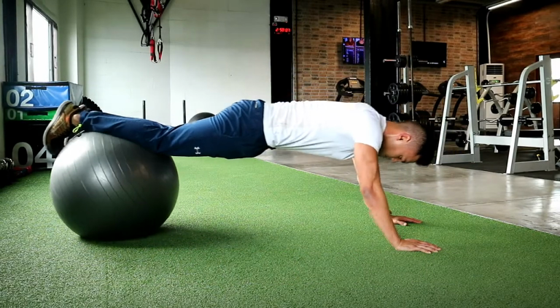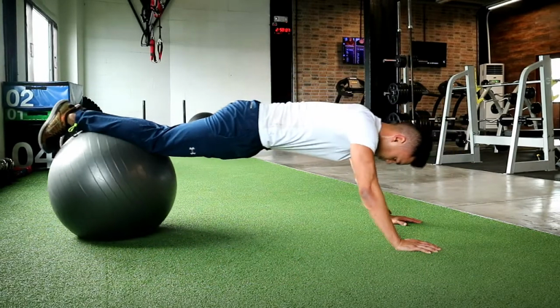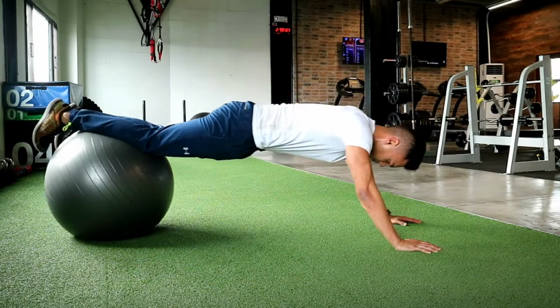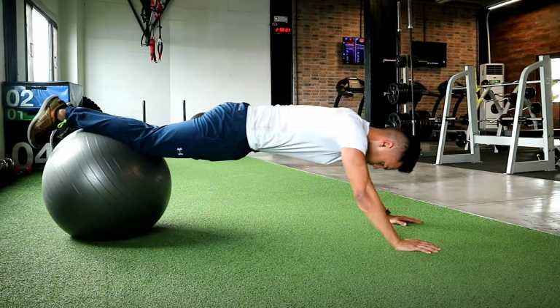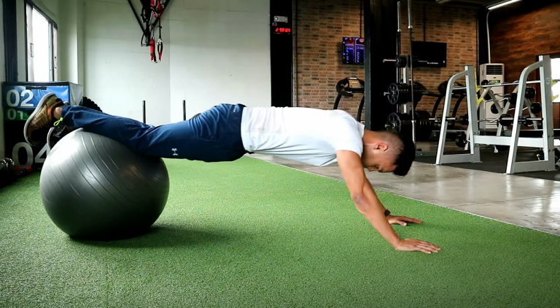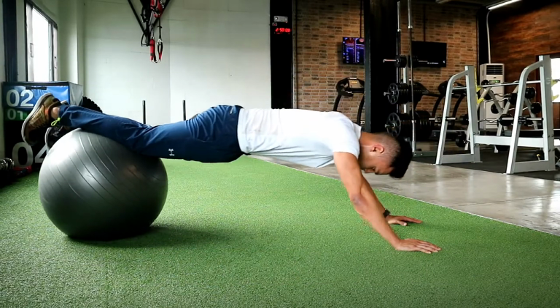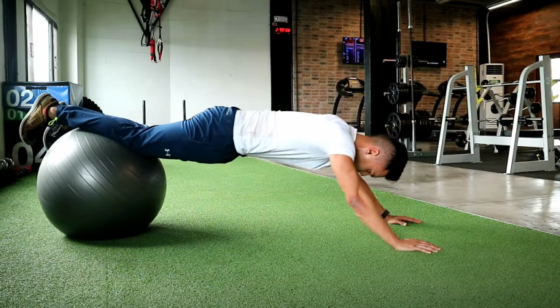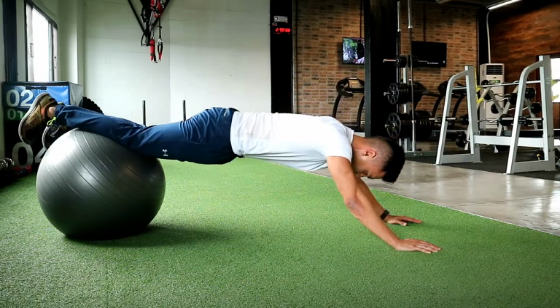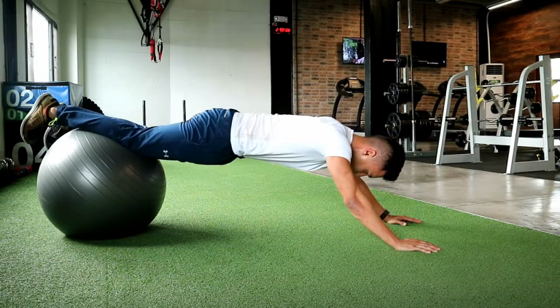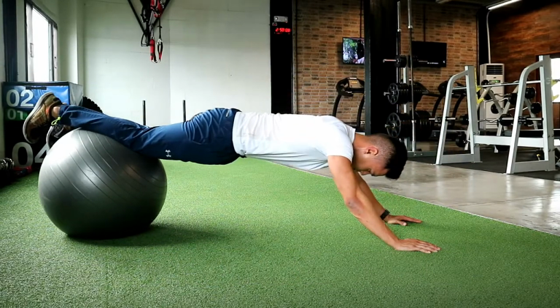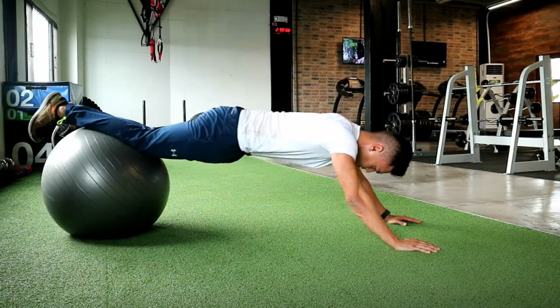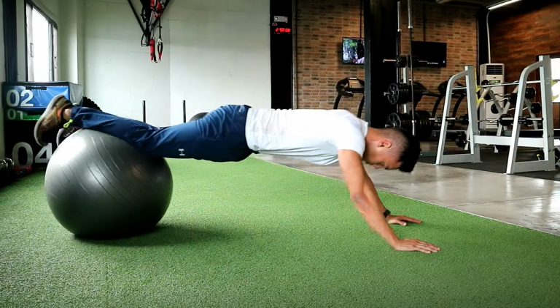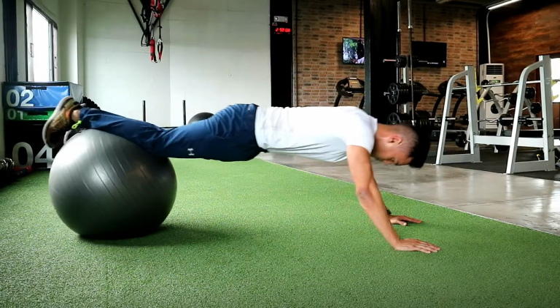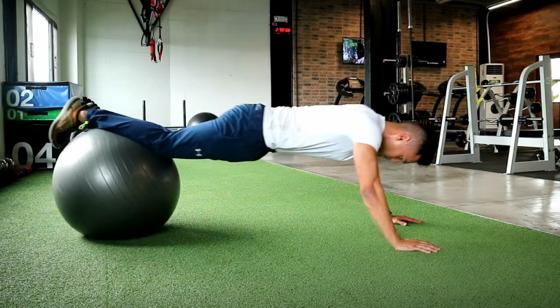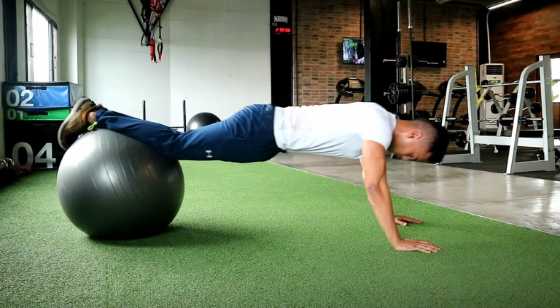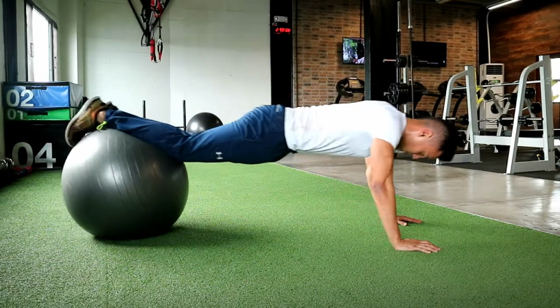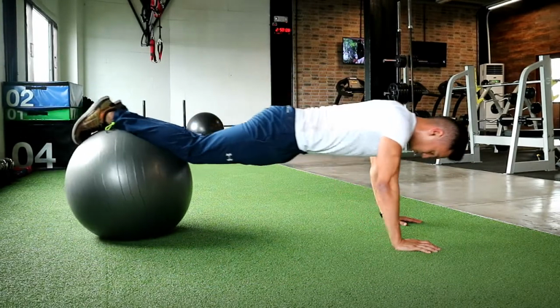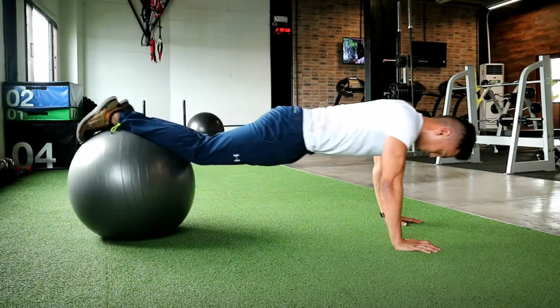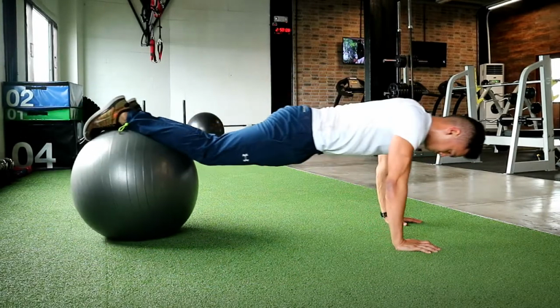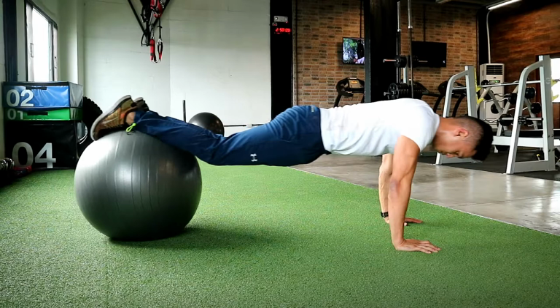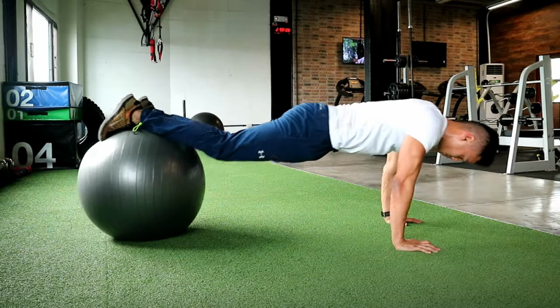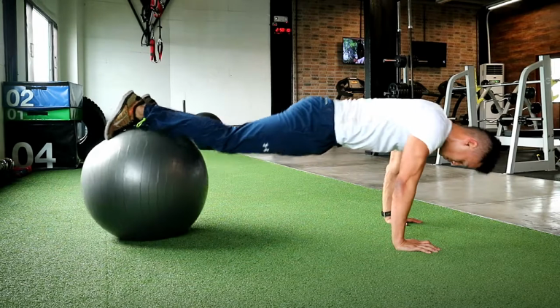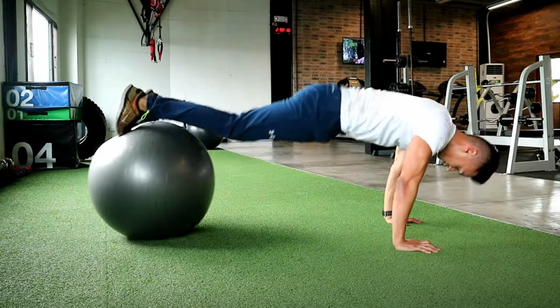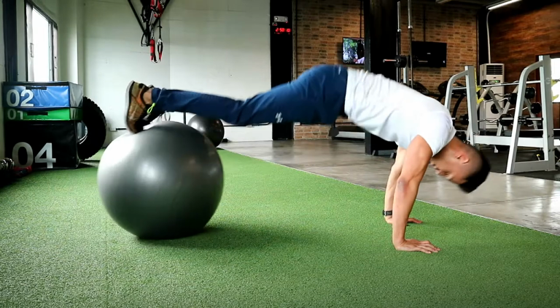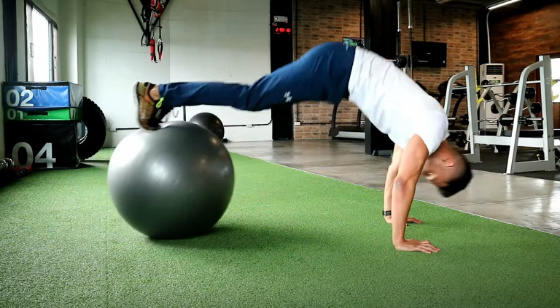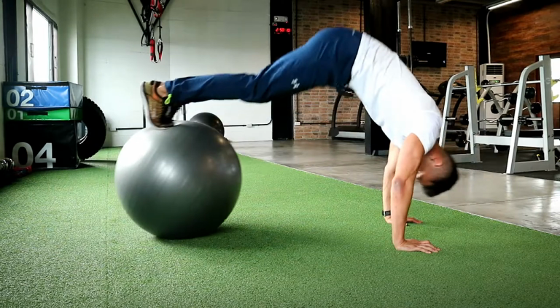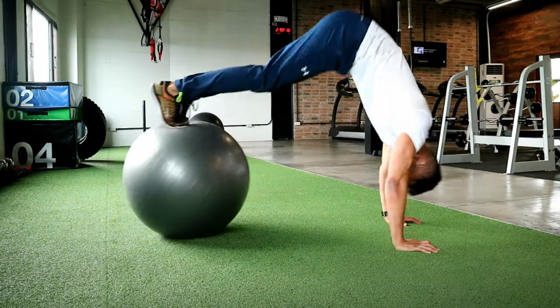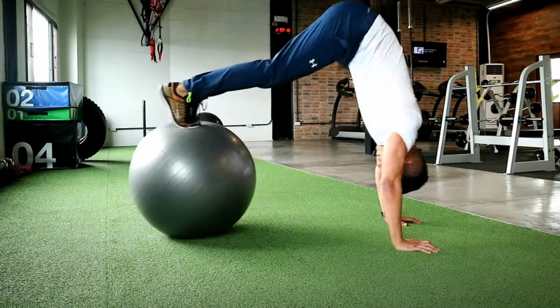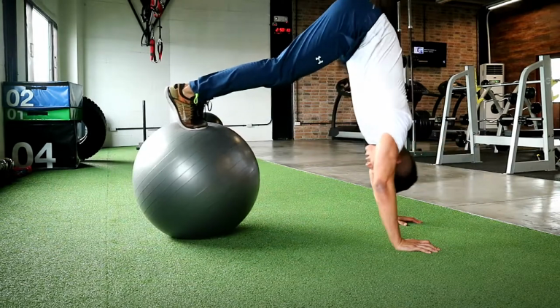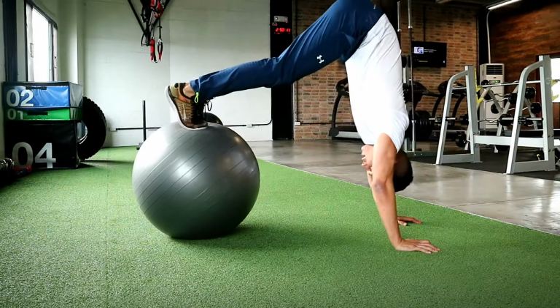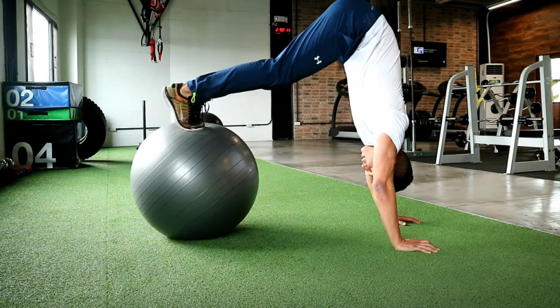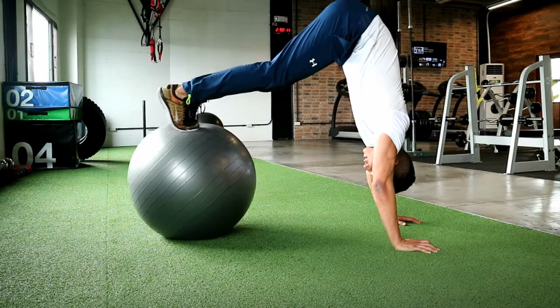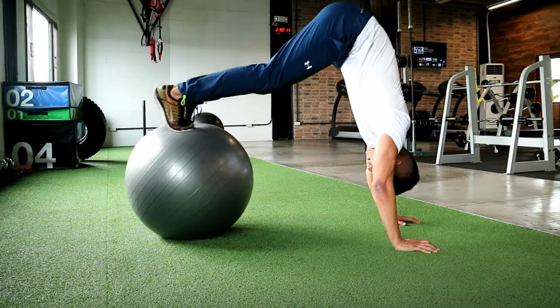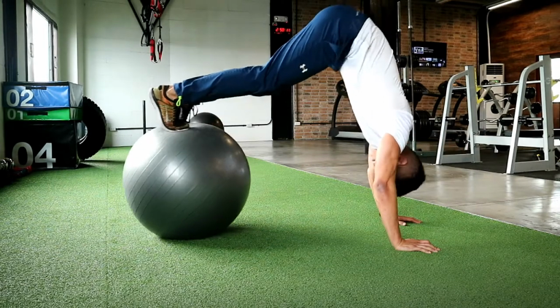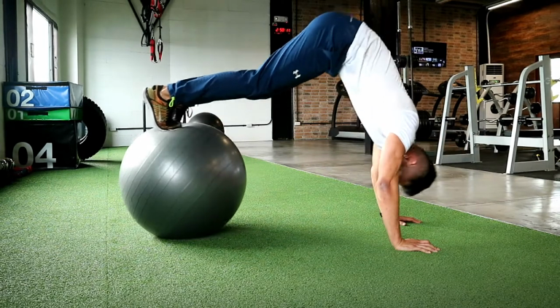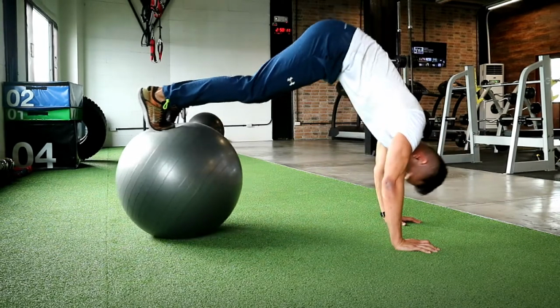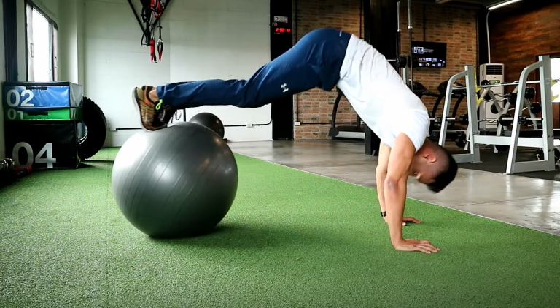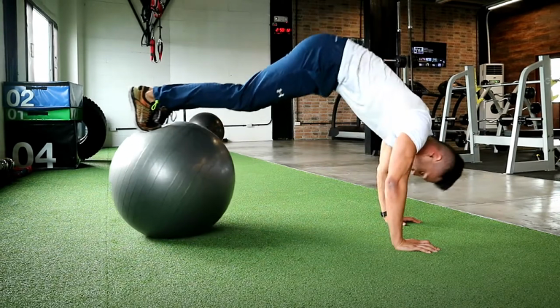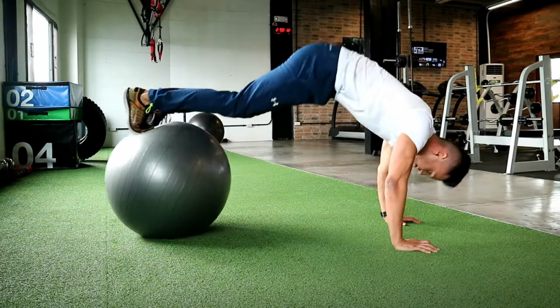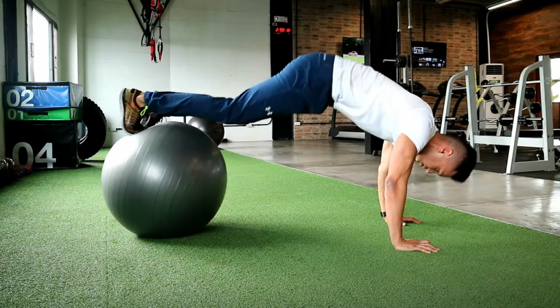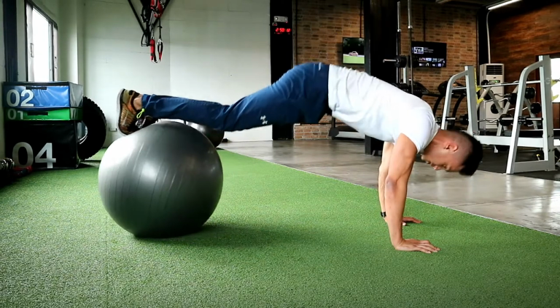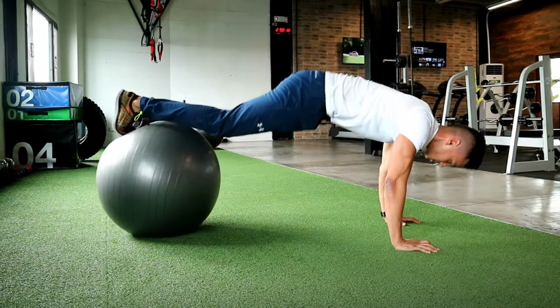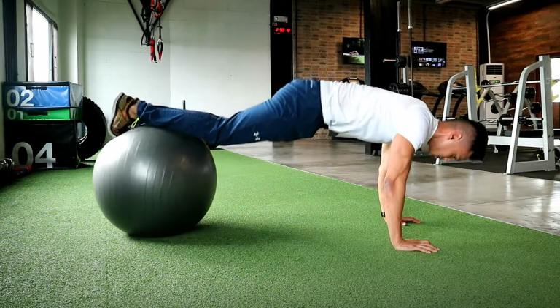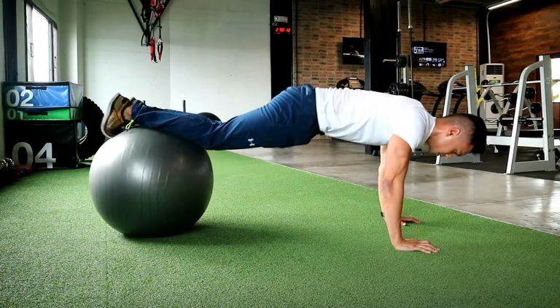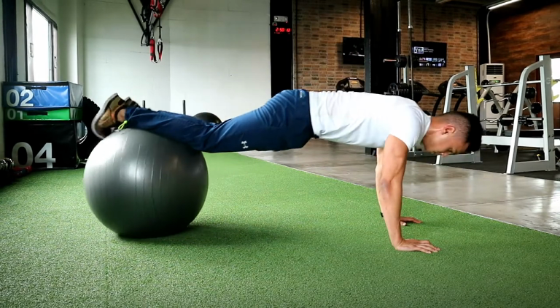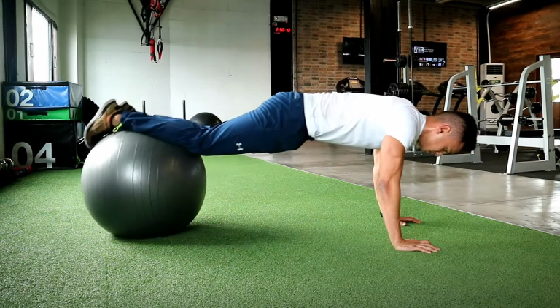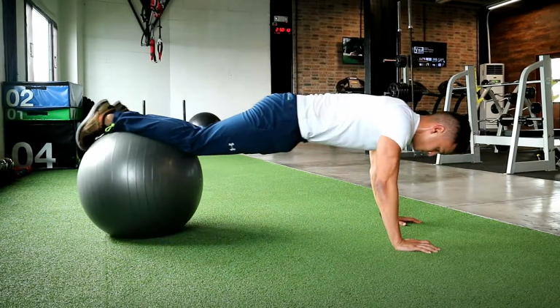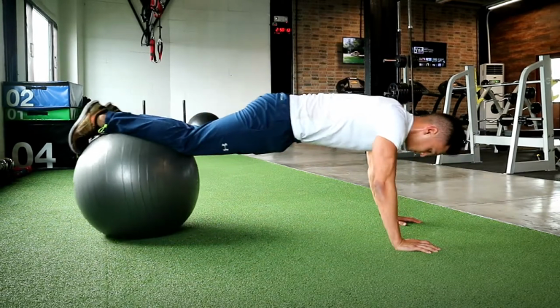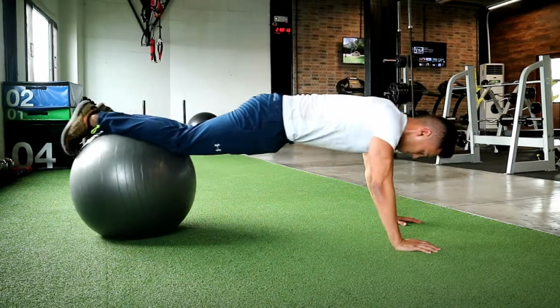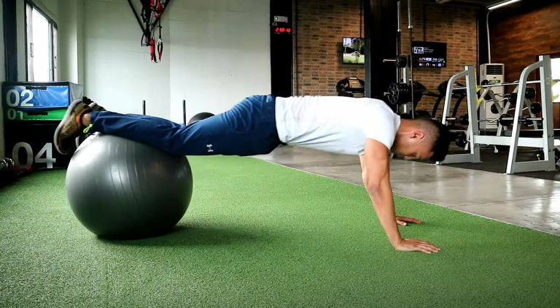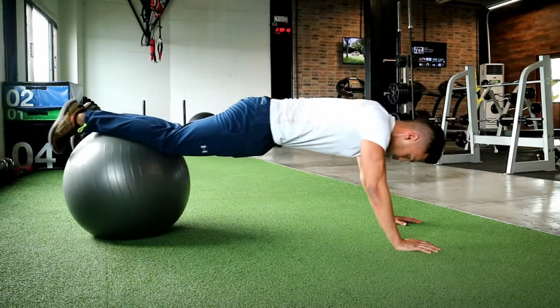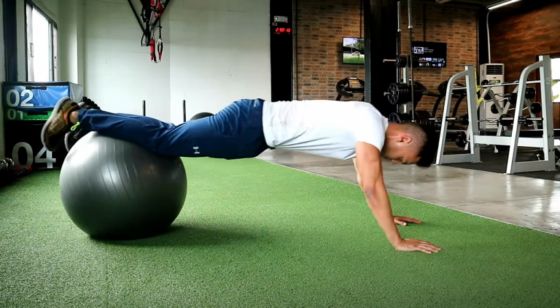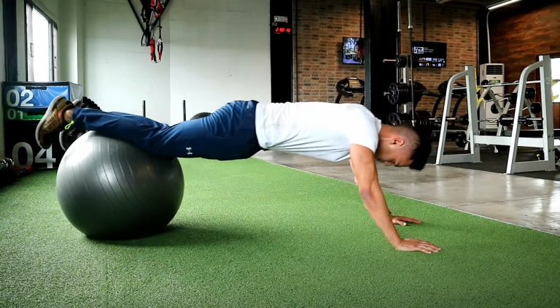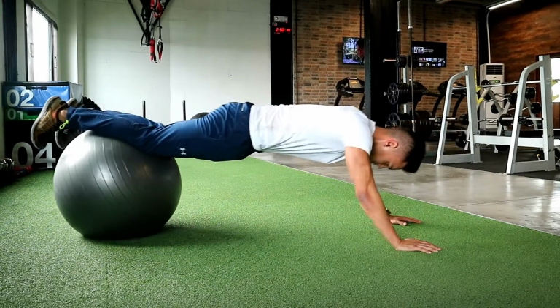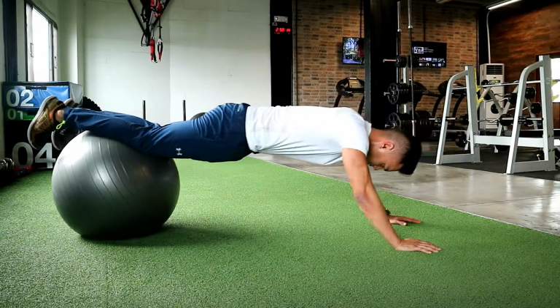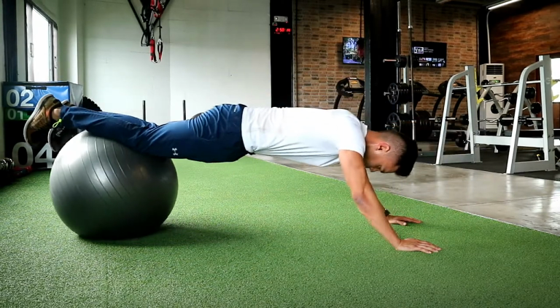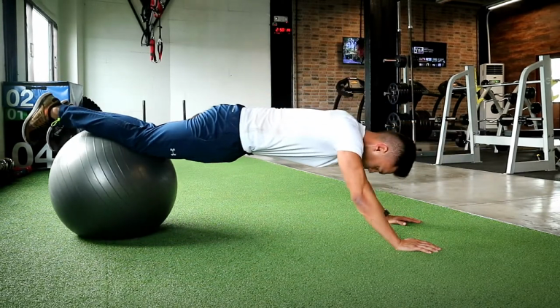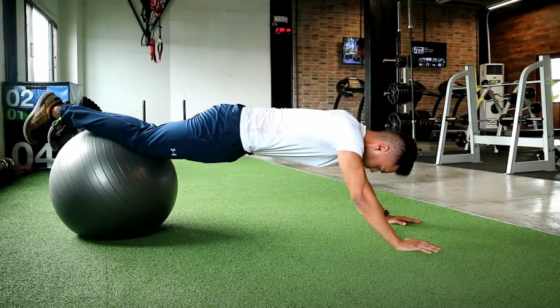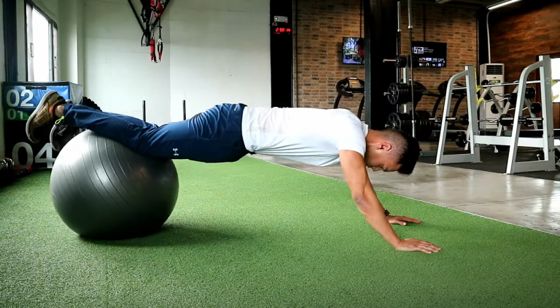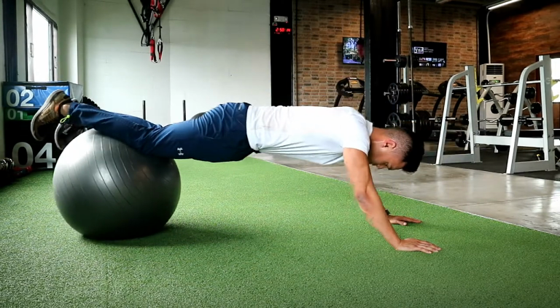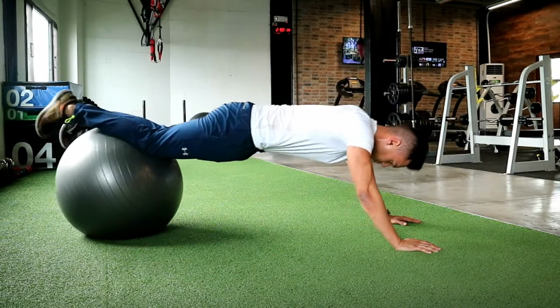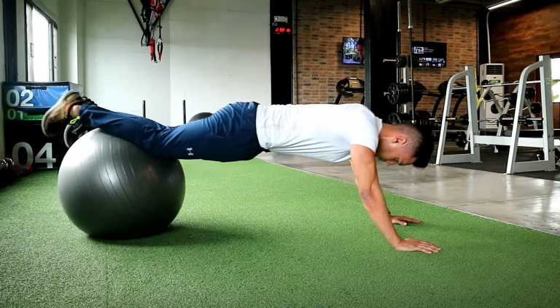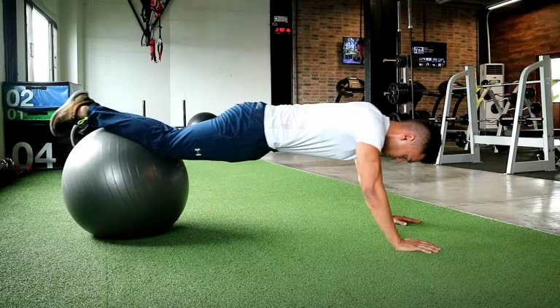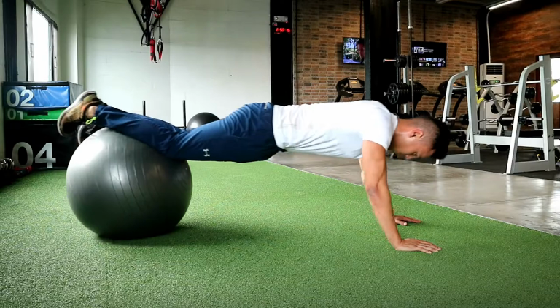Again, push yourself back towards your feet and slowly pull yourself forward using your core, lifting the hips up as high as you can until your head goes between your arms.